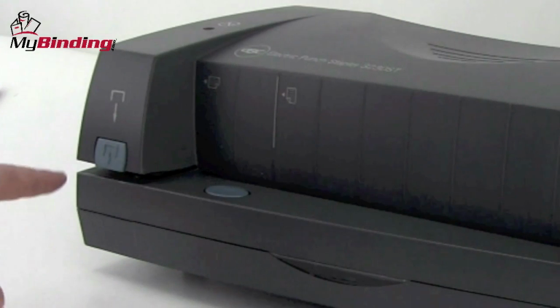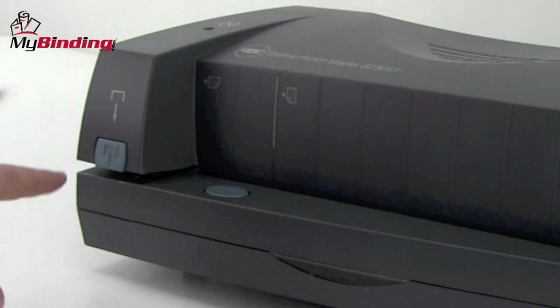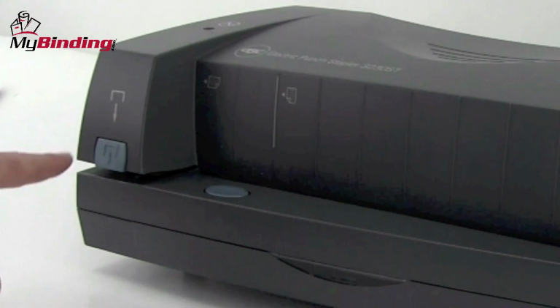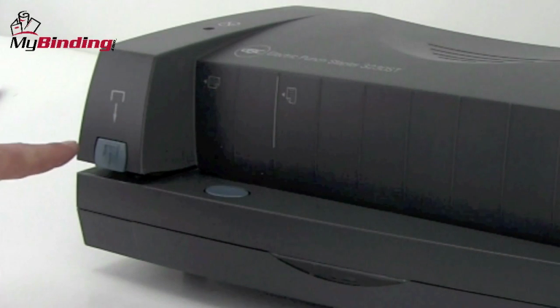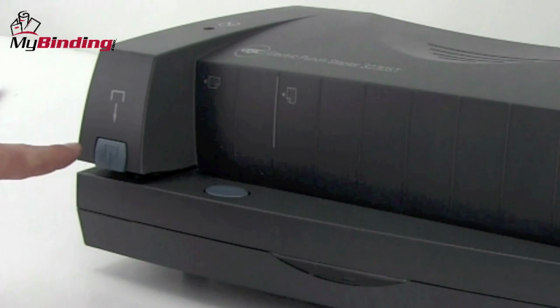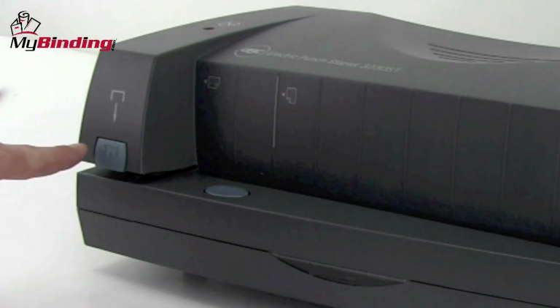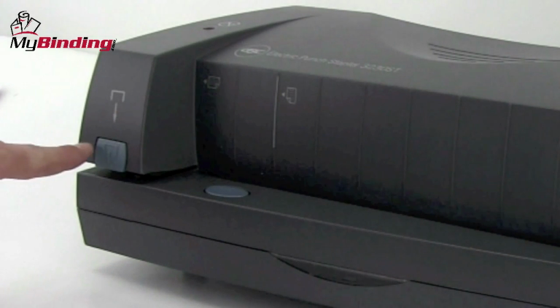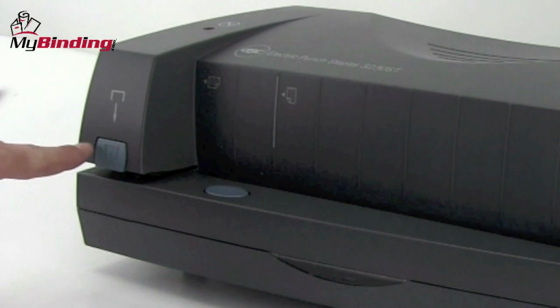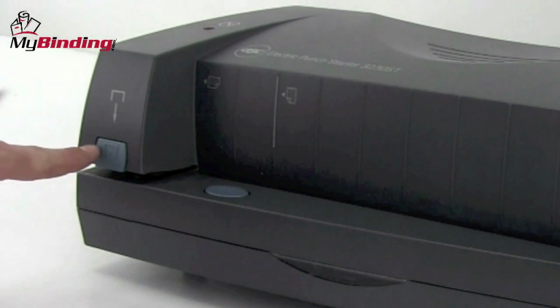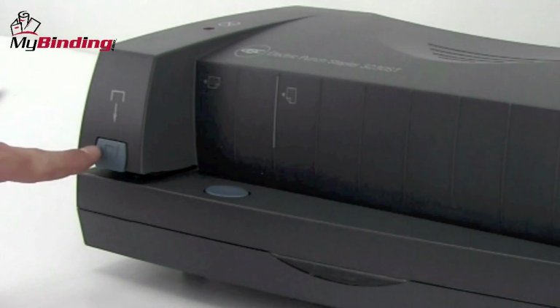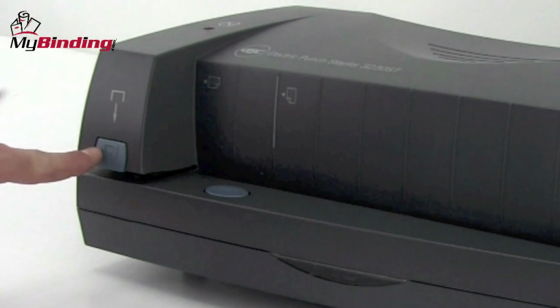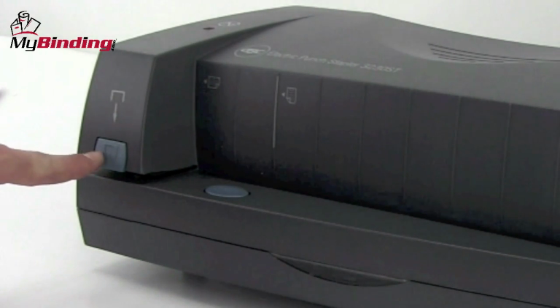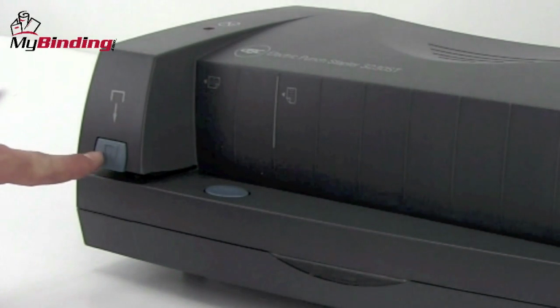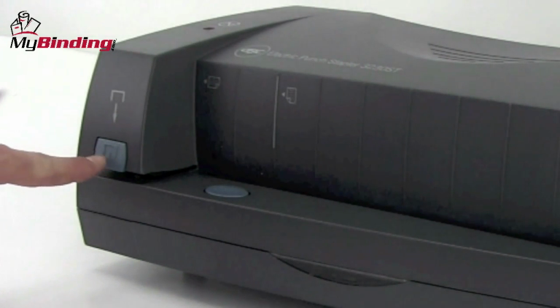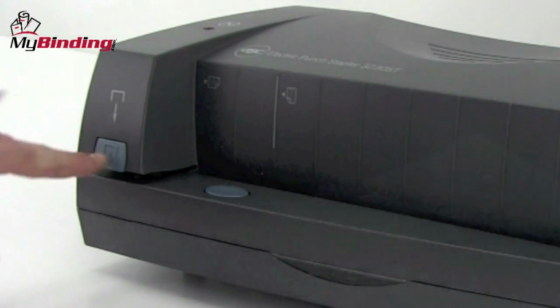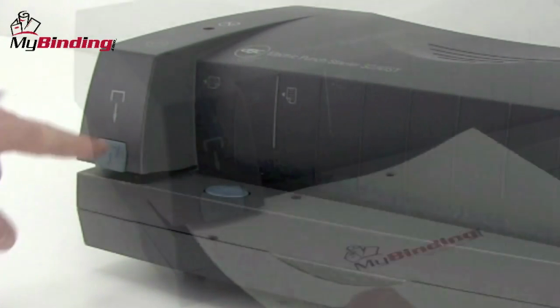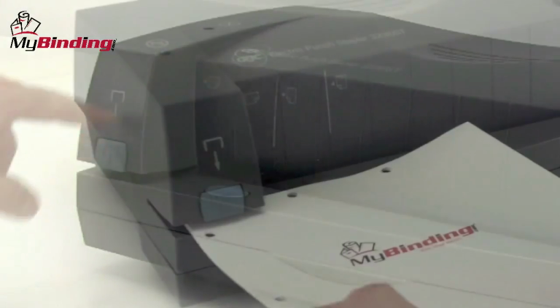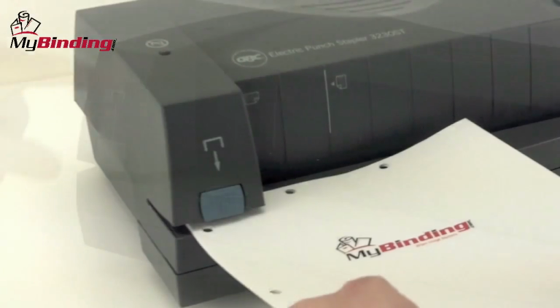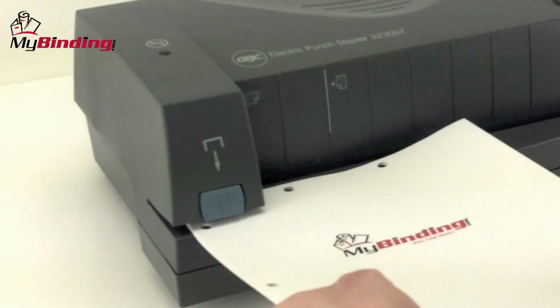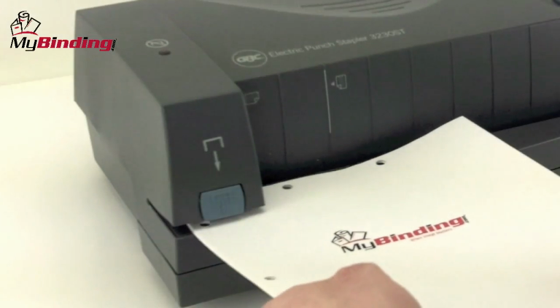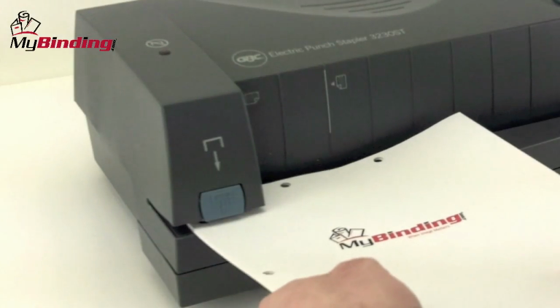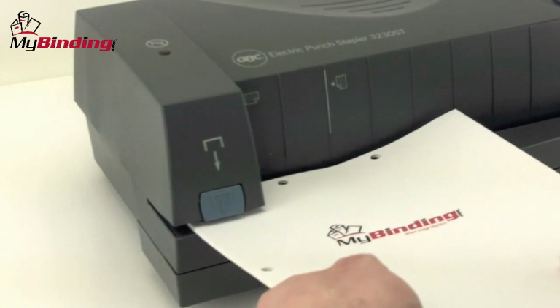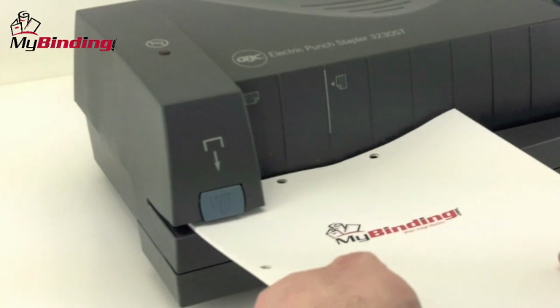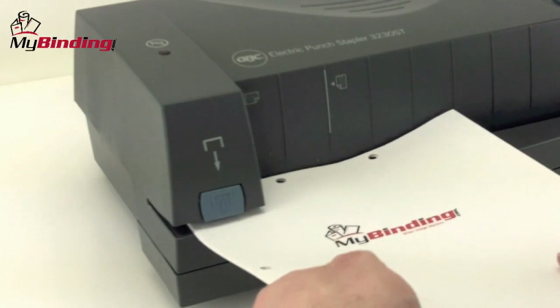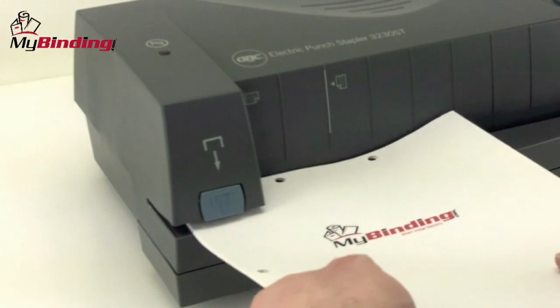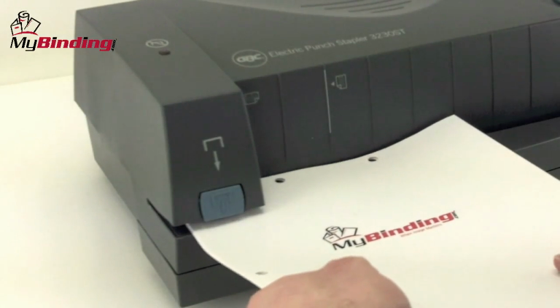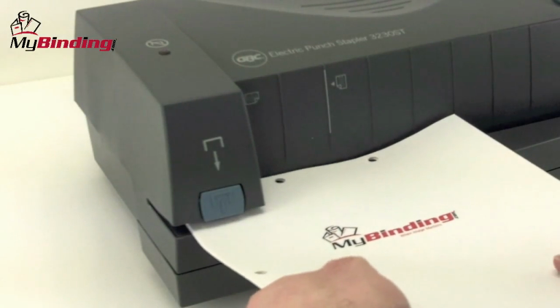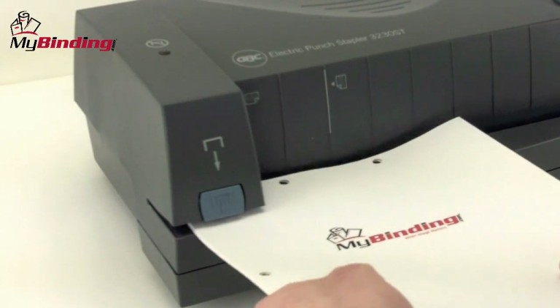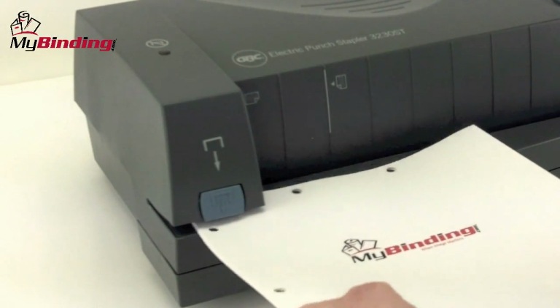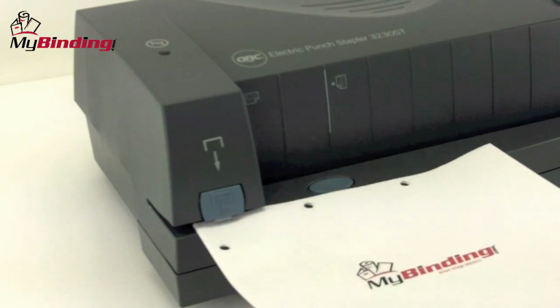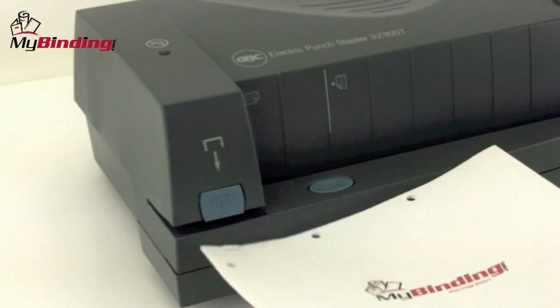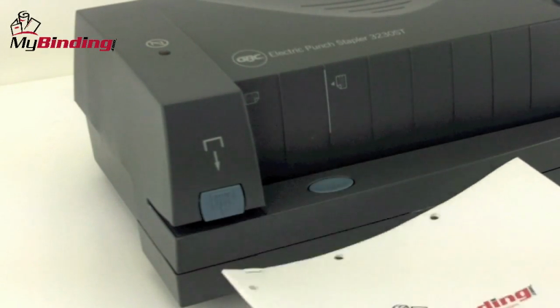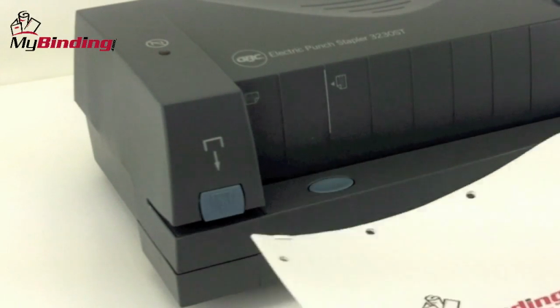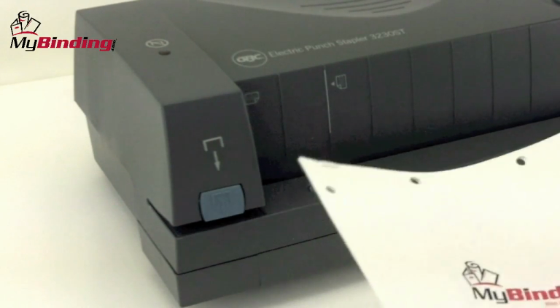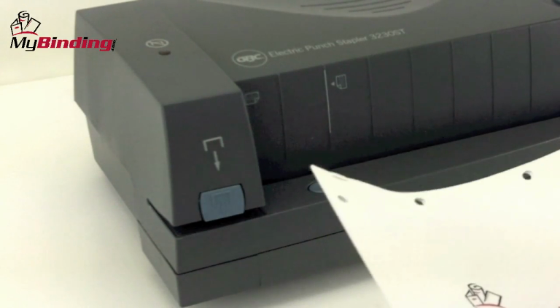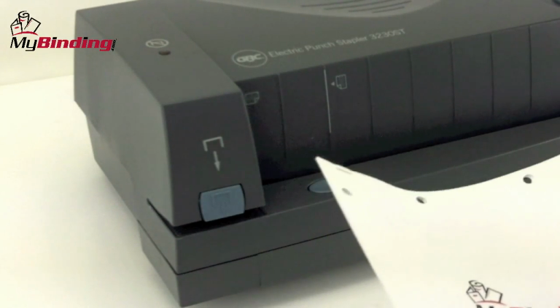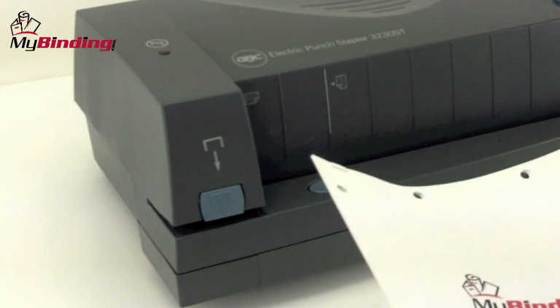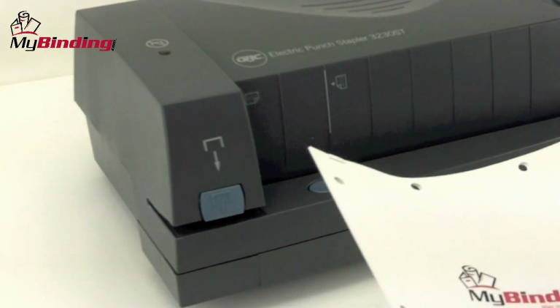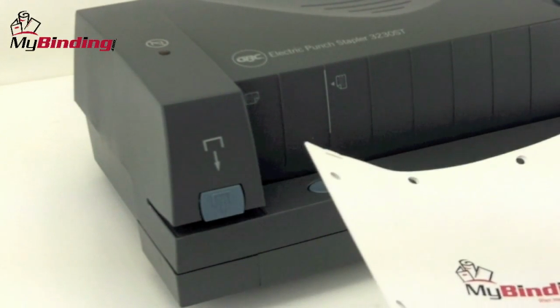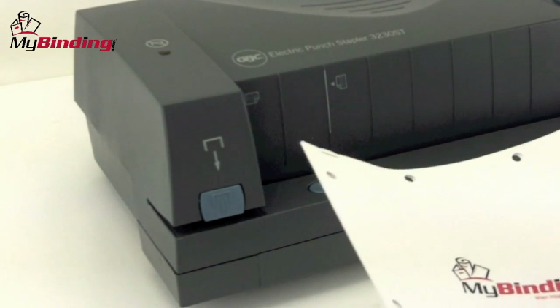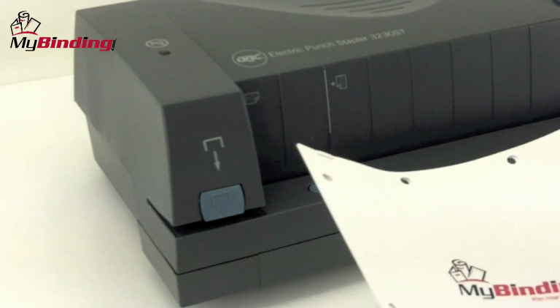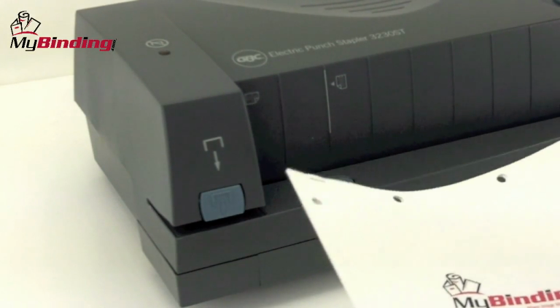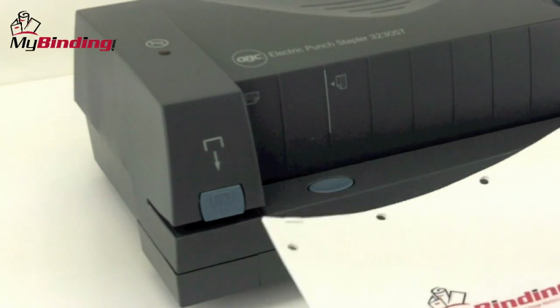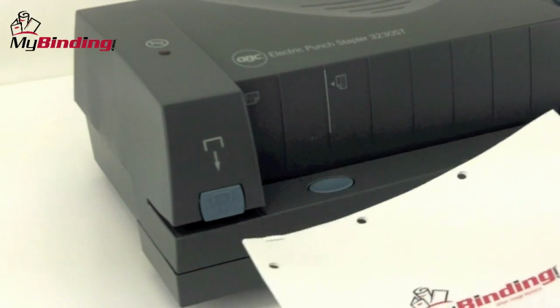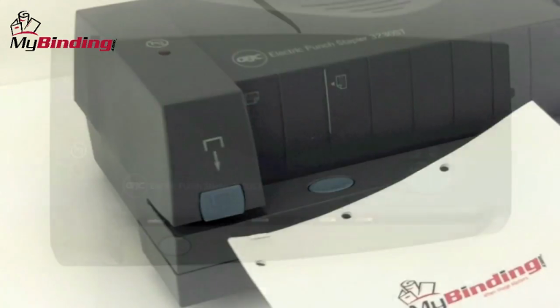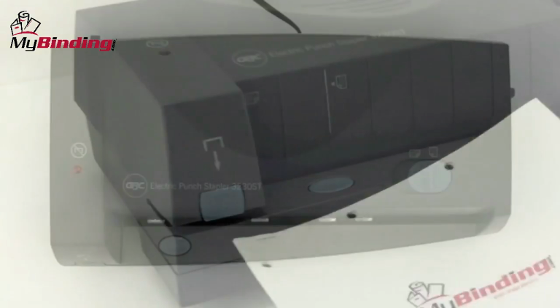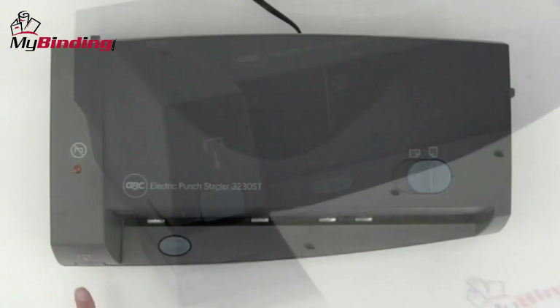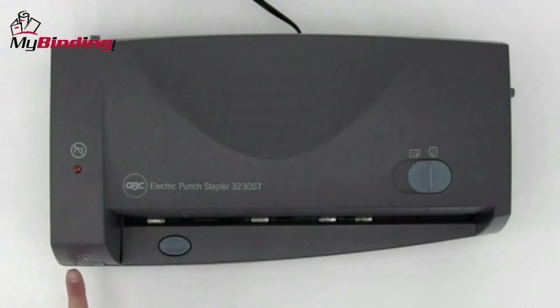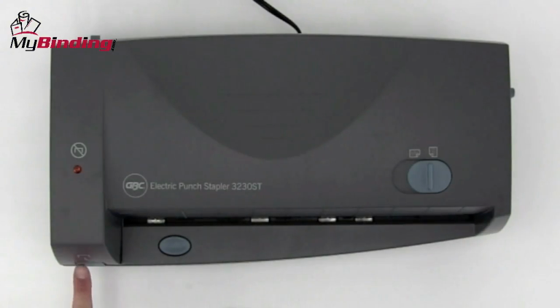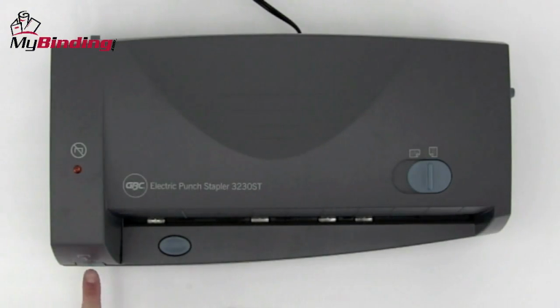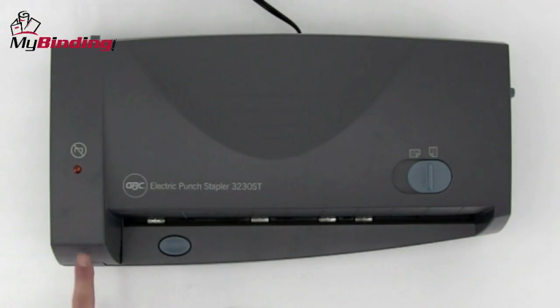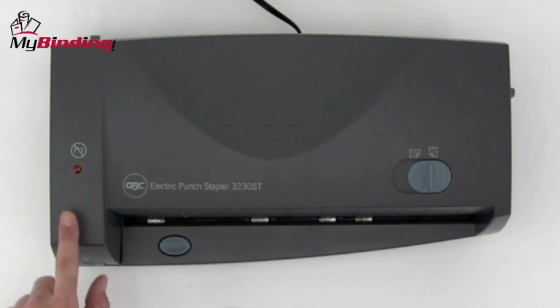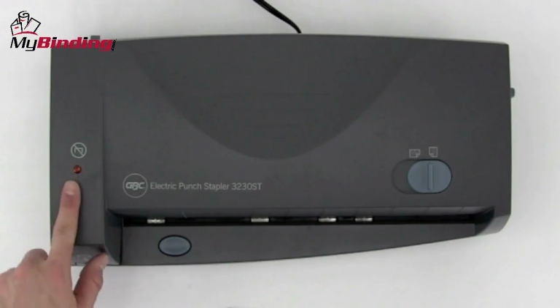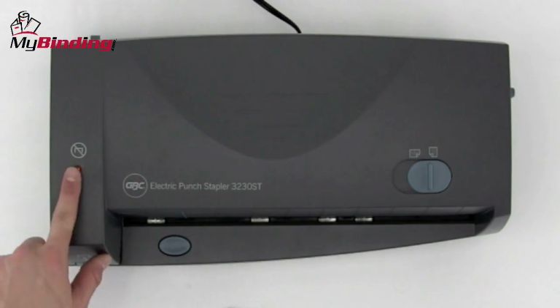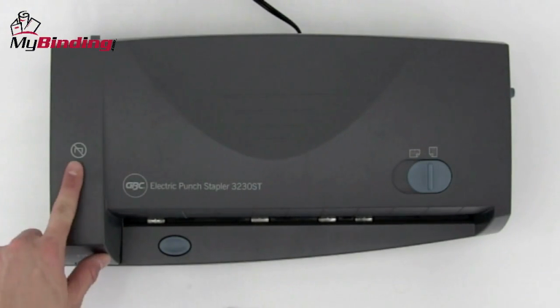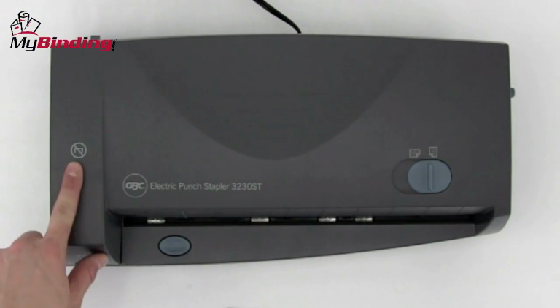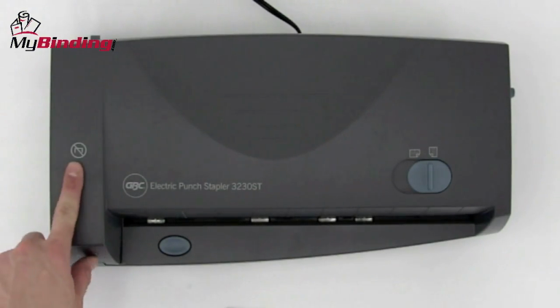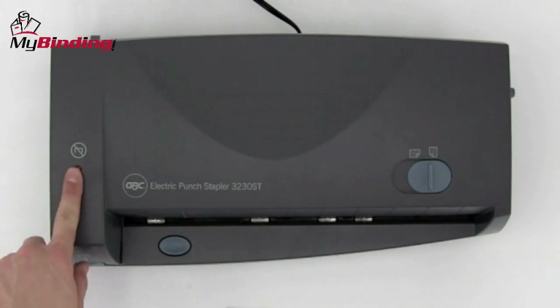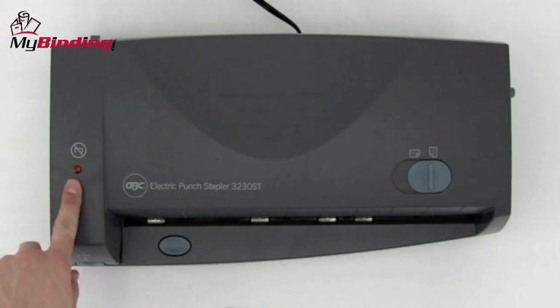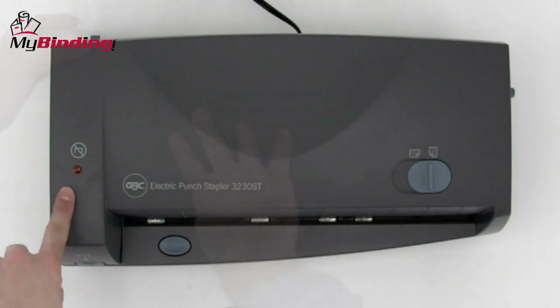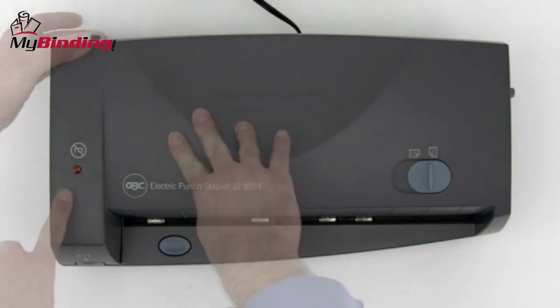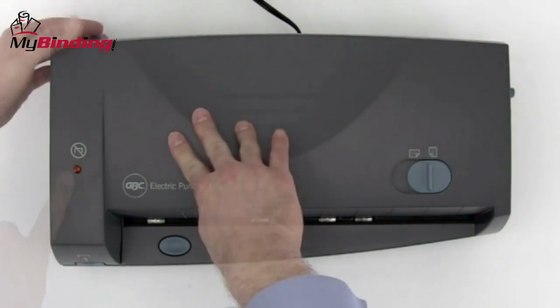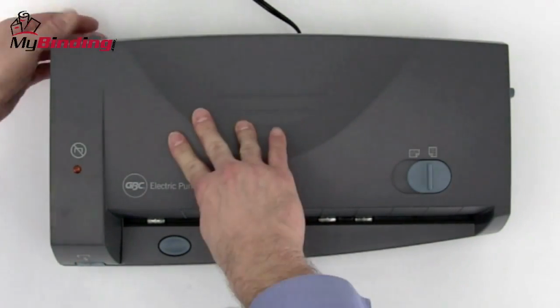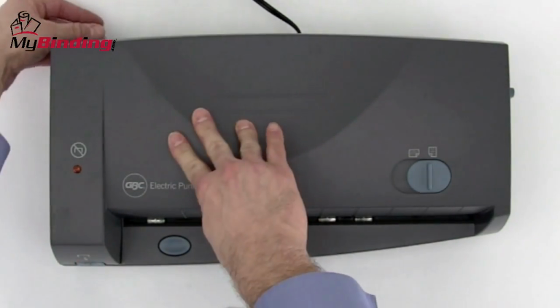The 3230ST is also an automatic stapler. Should the machine run out of staples, a red indicator light will let you know.